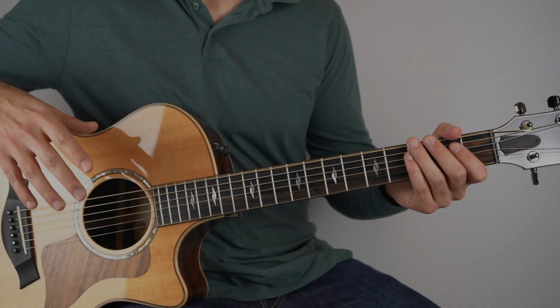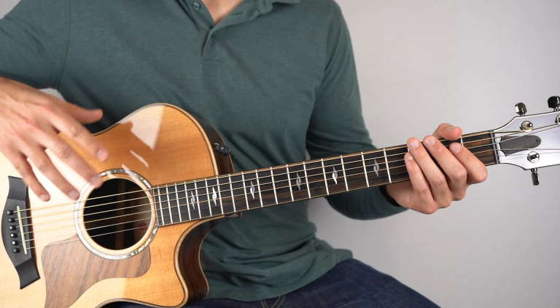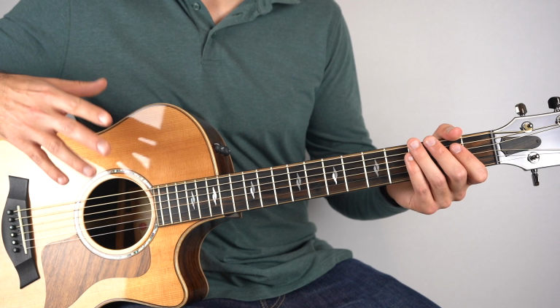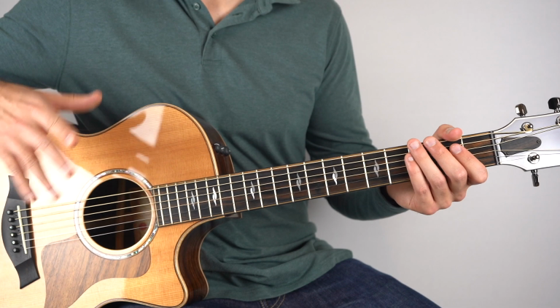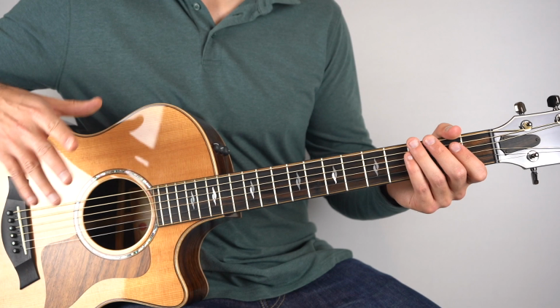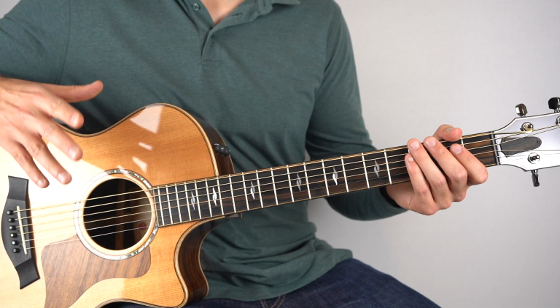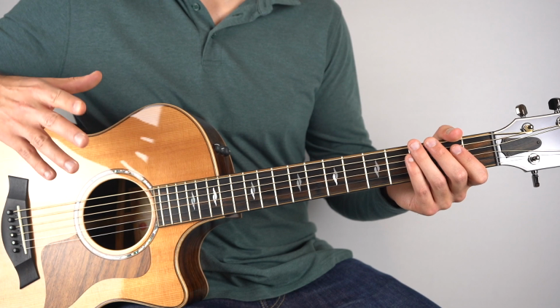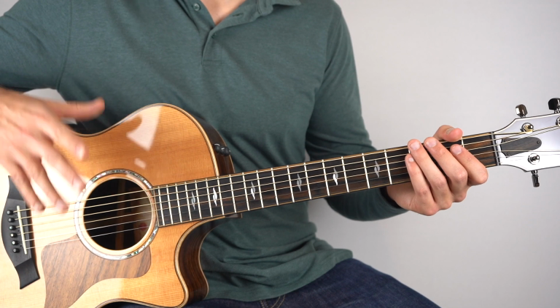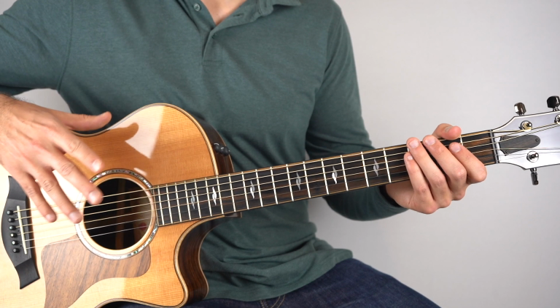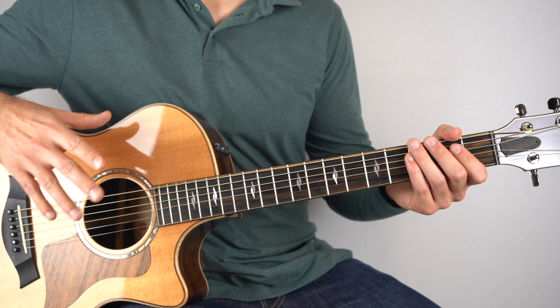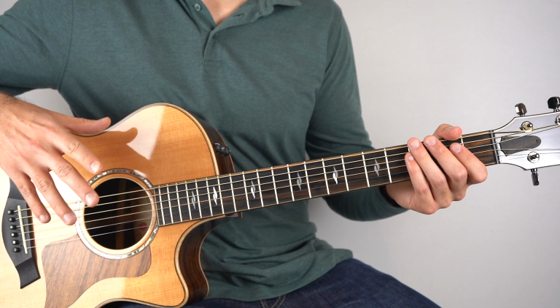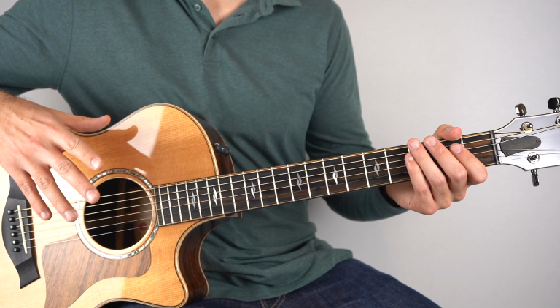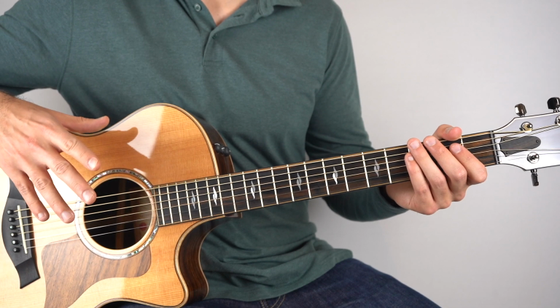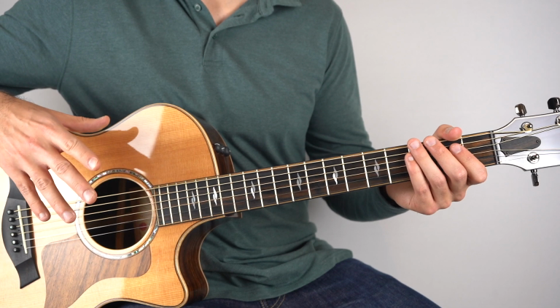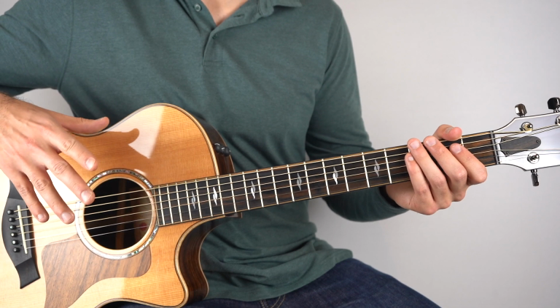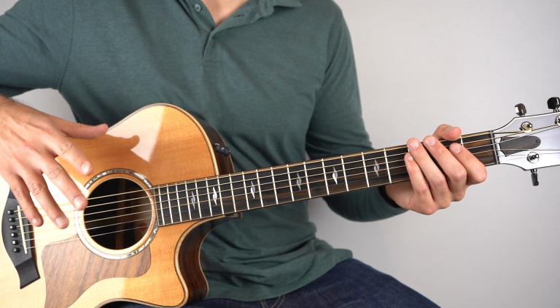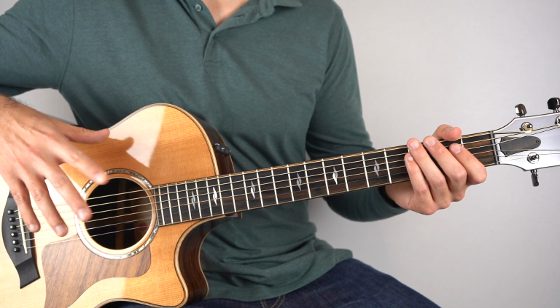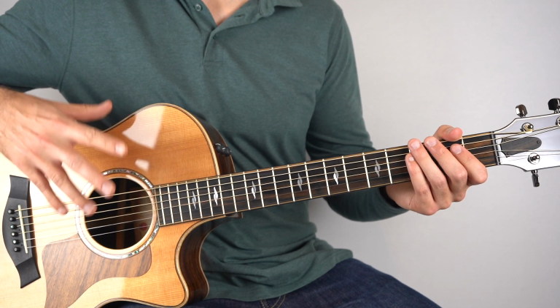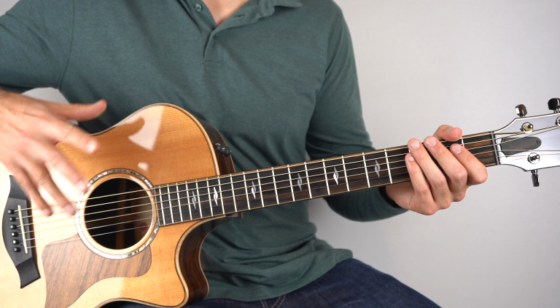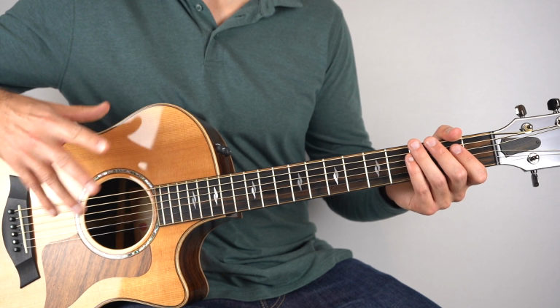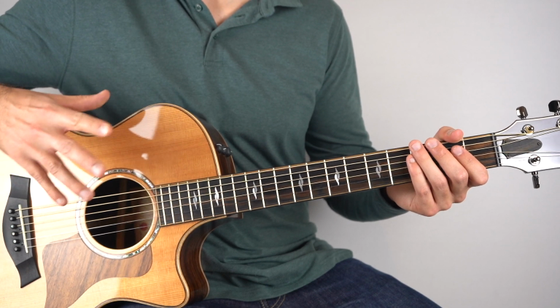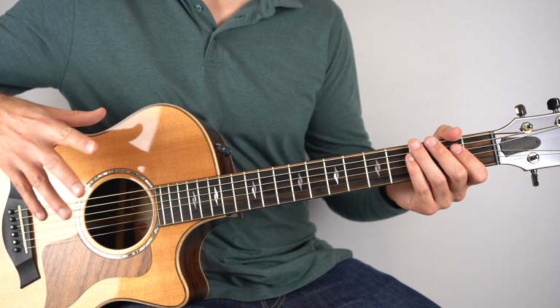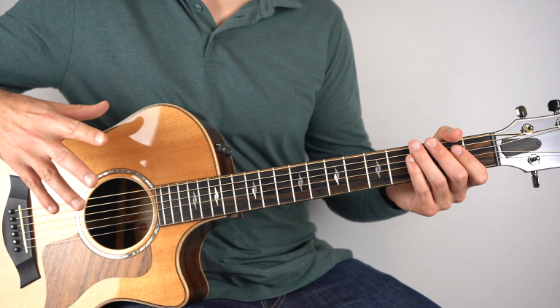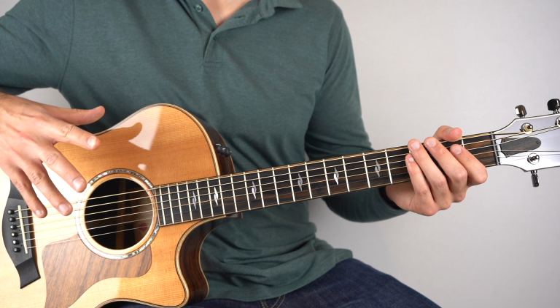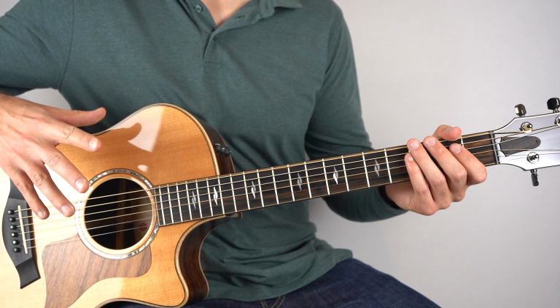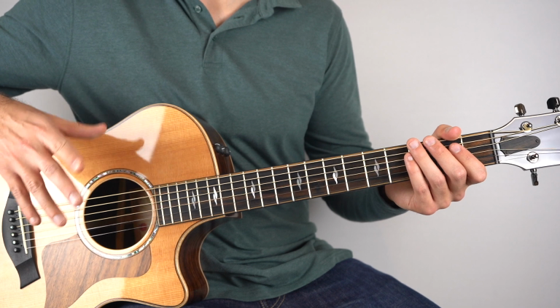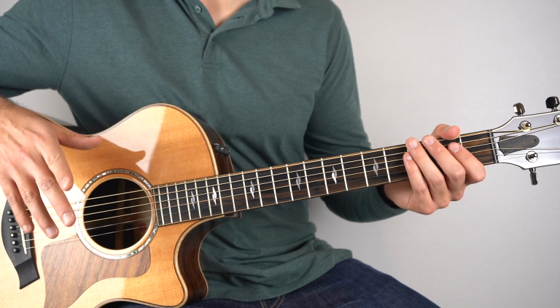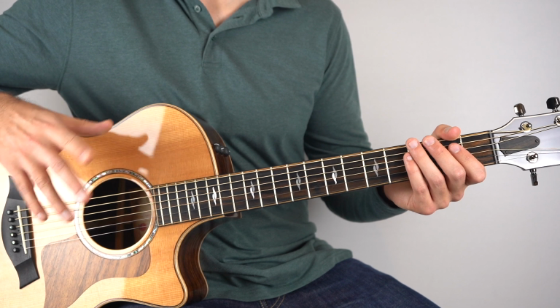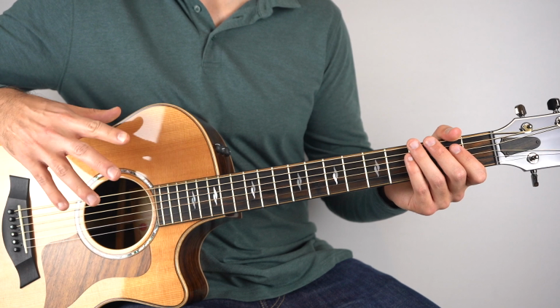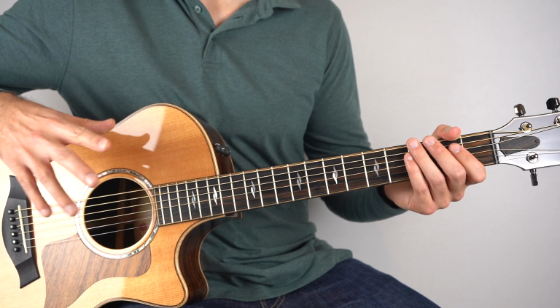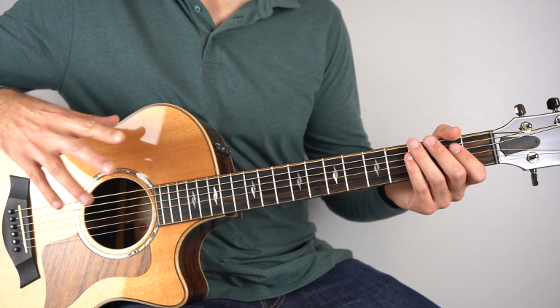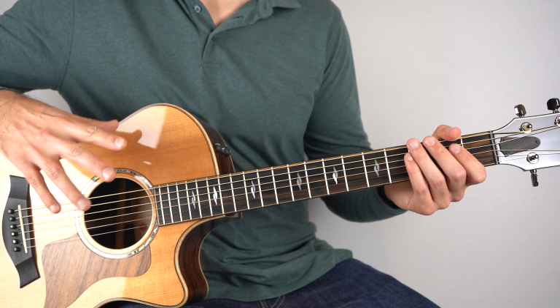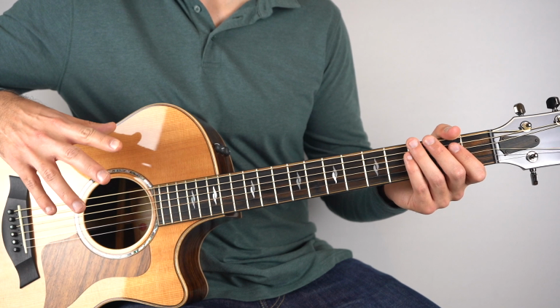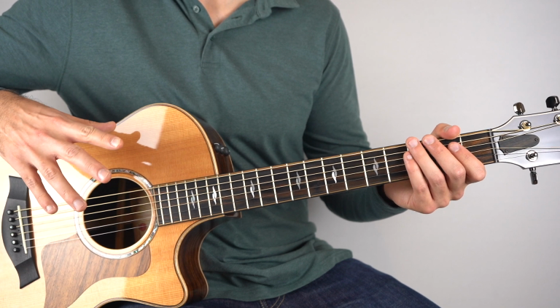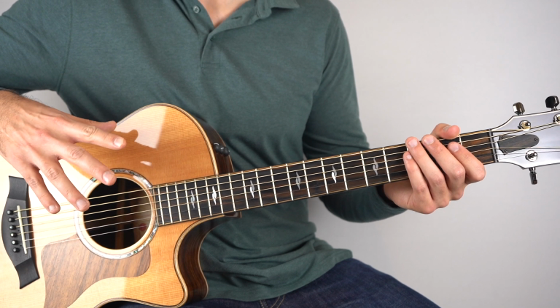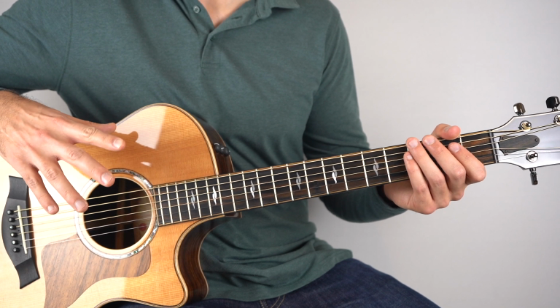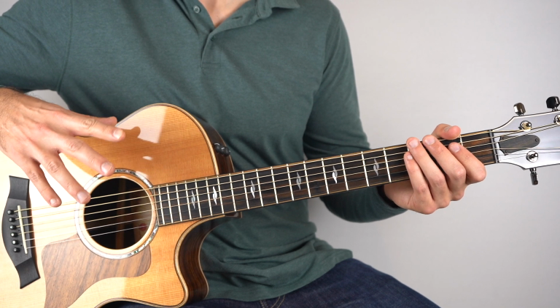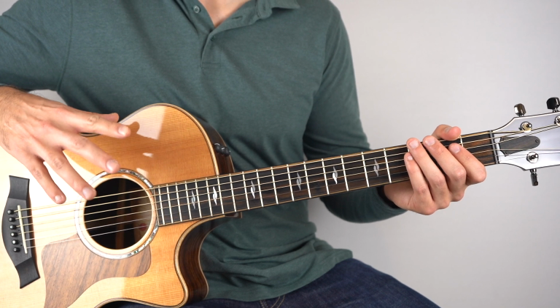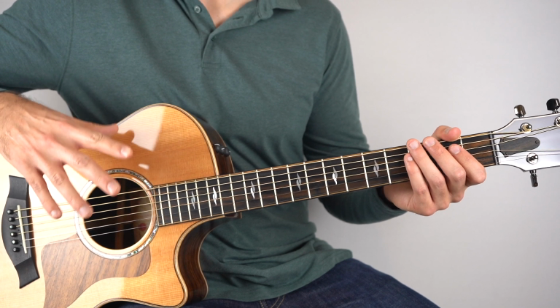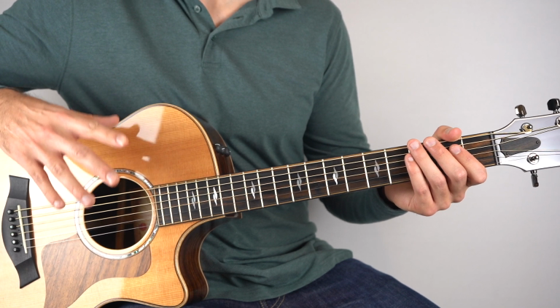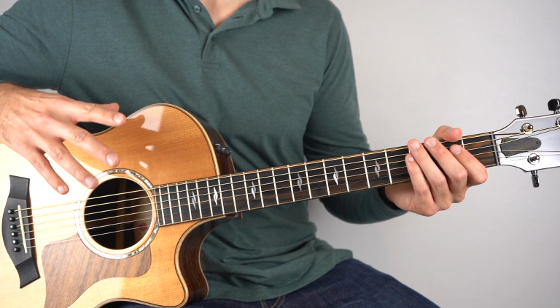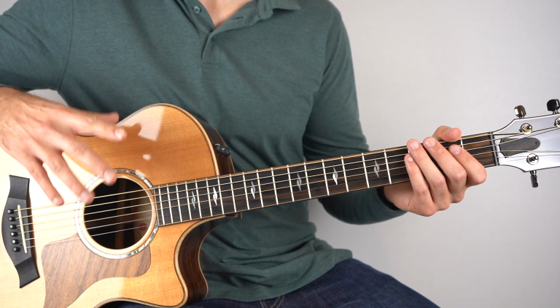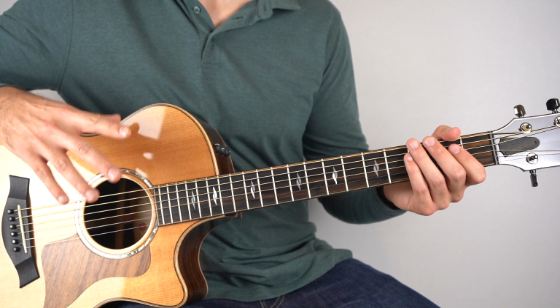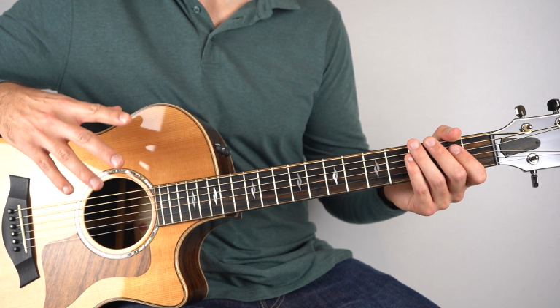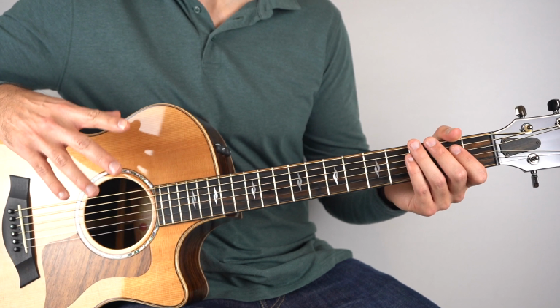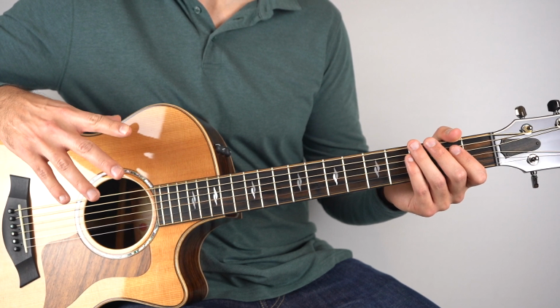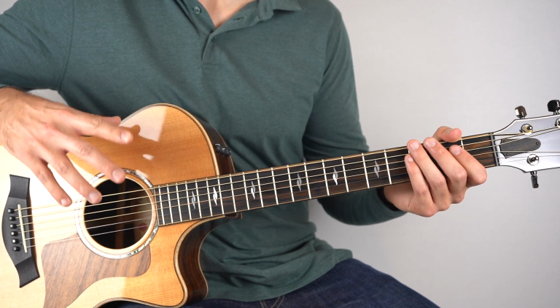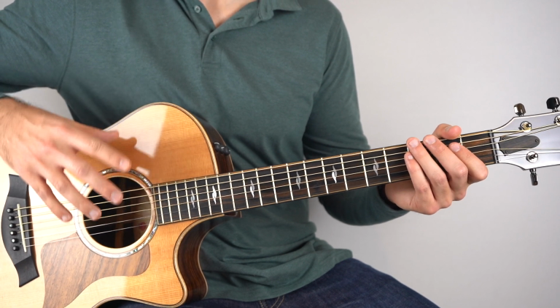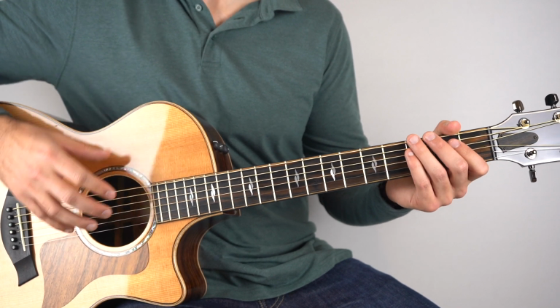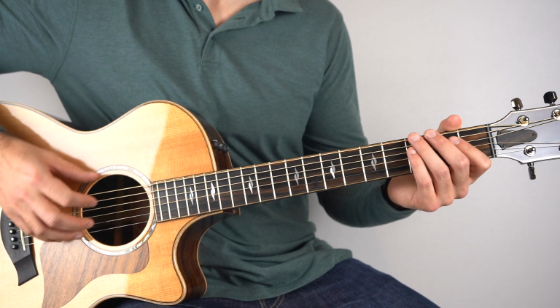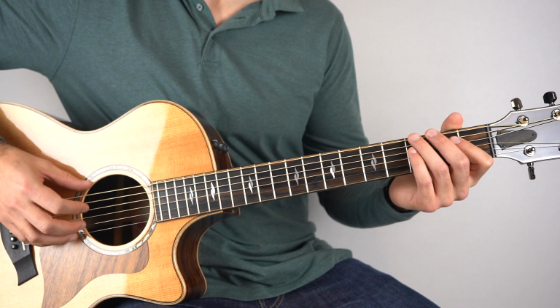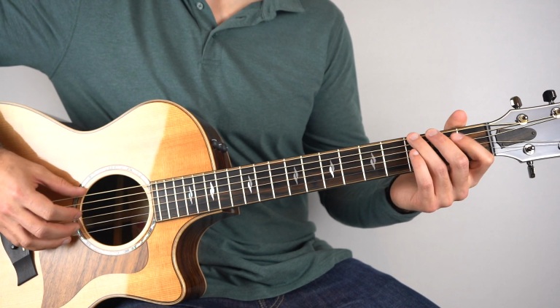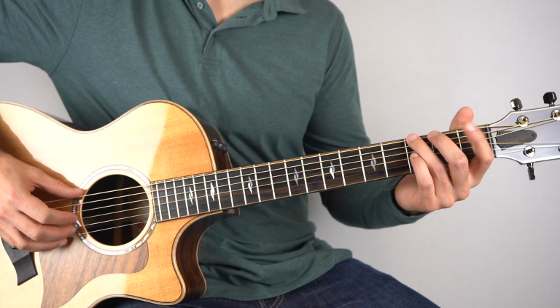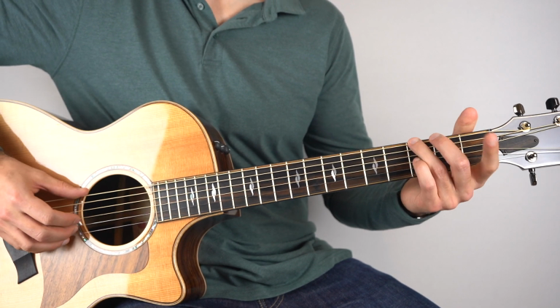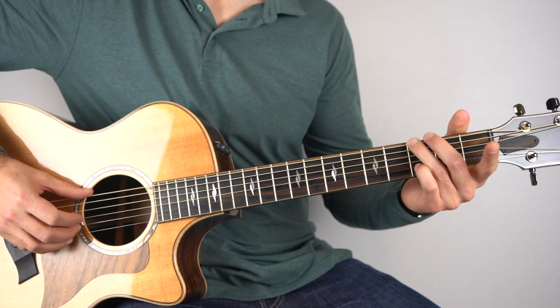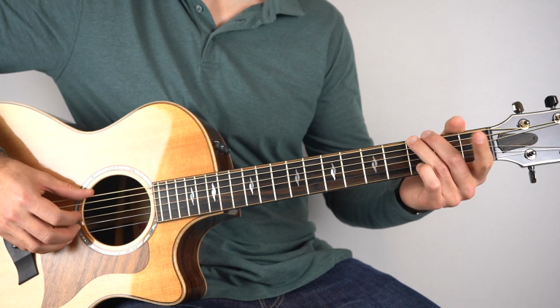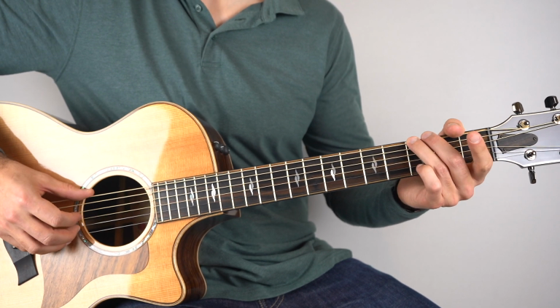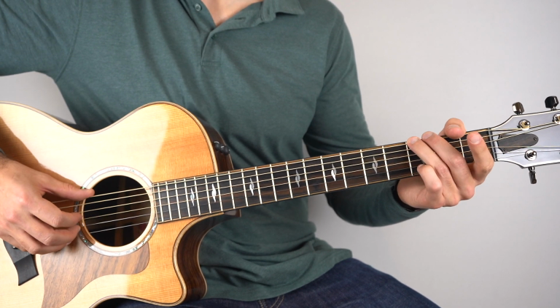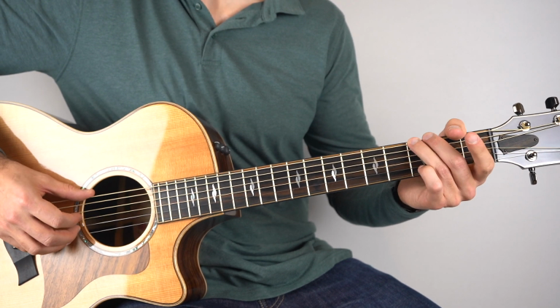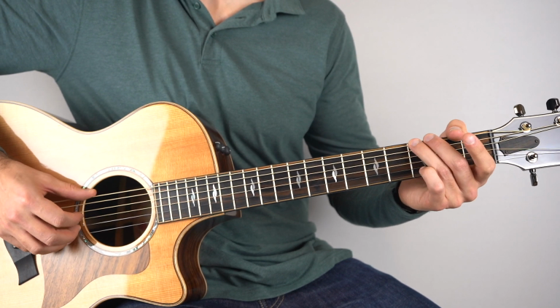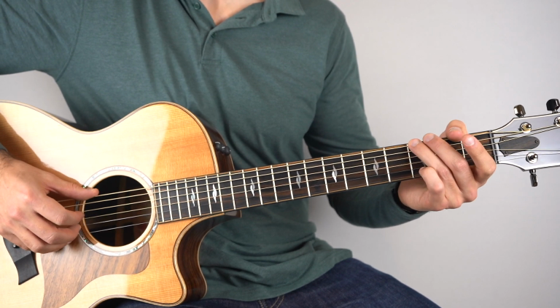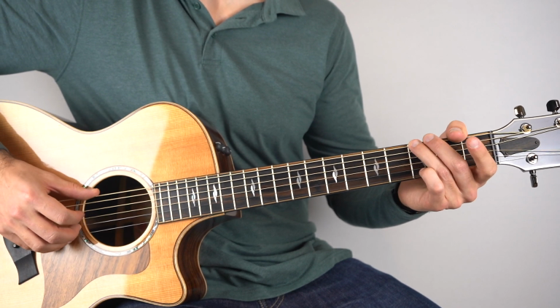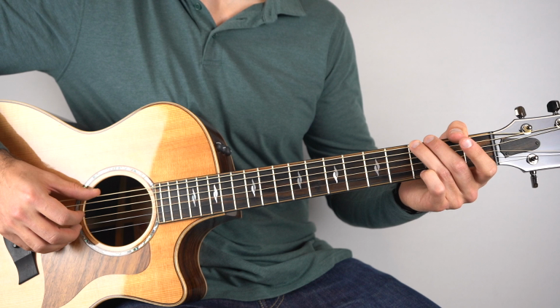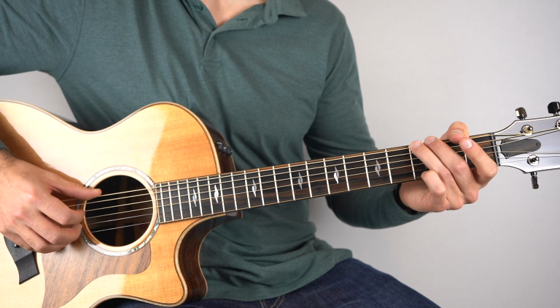So this one's great fun to play and it's not crazy hard. I've made it to be around the intermediate level. The first few bars go like this.